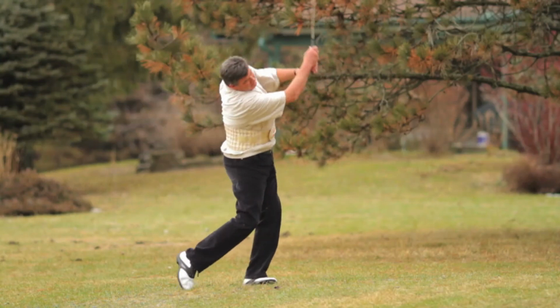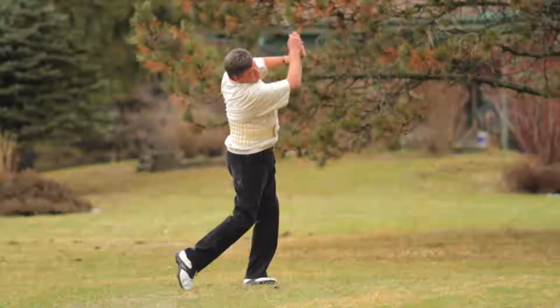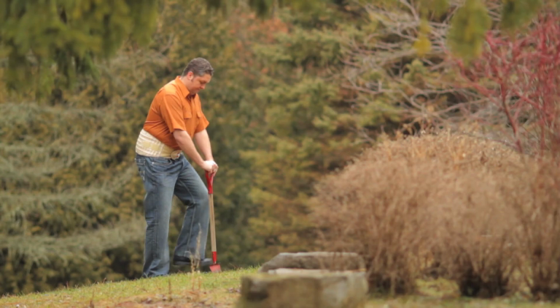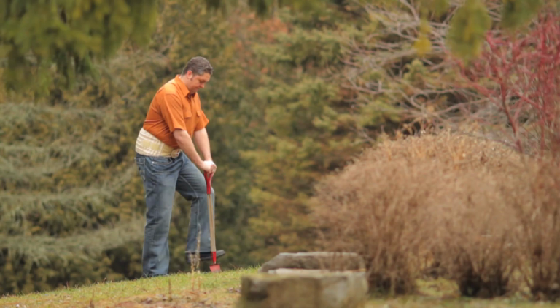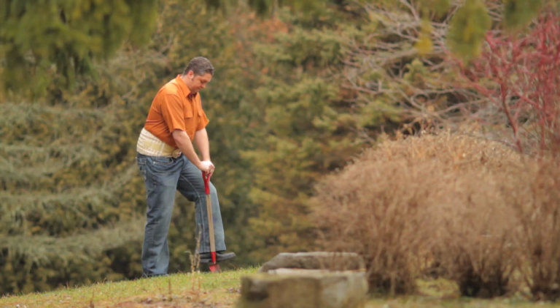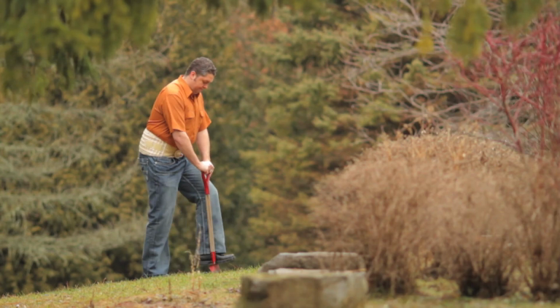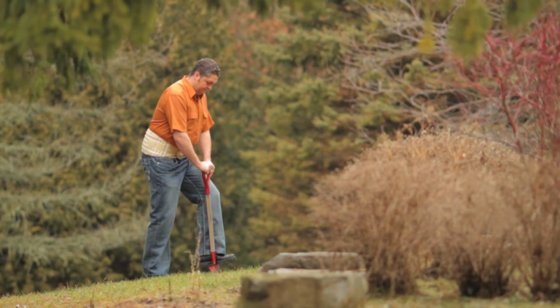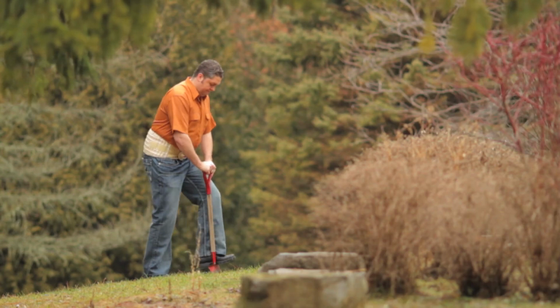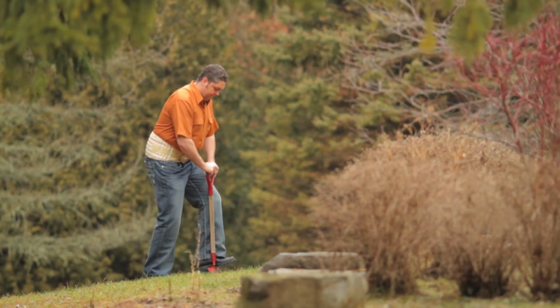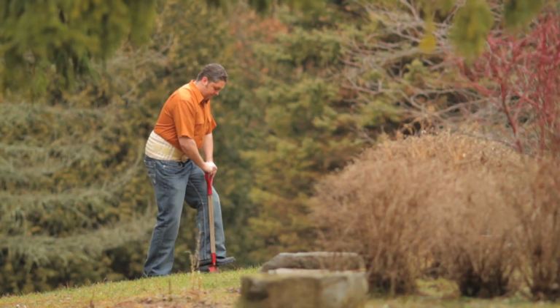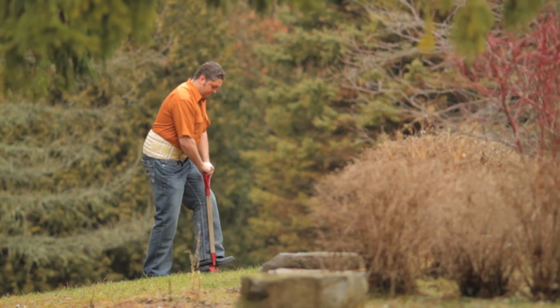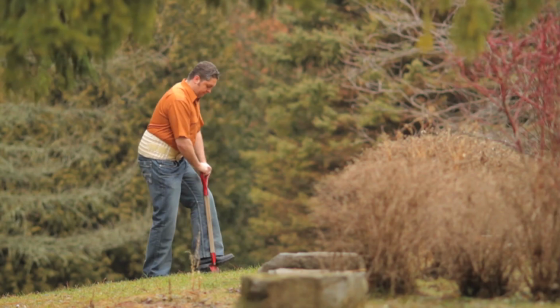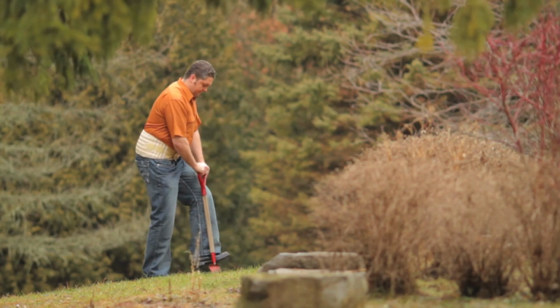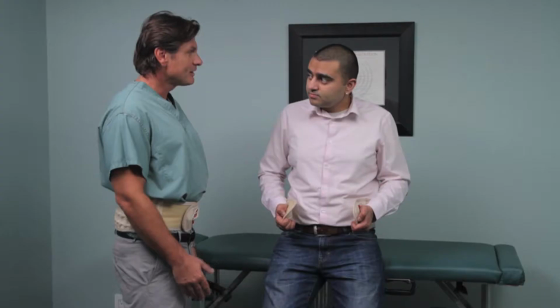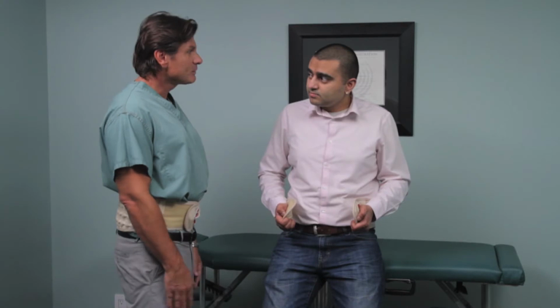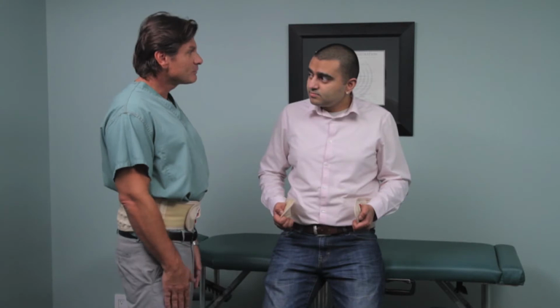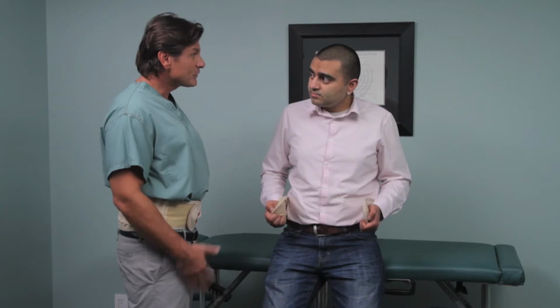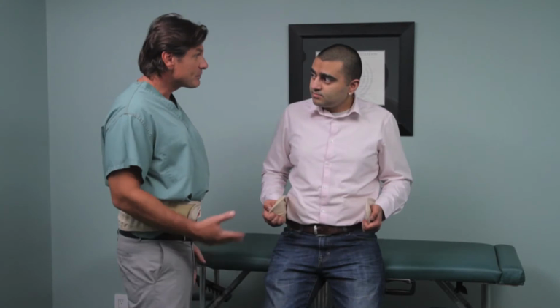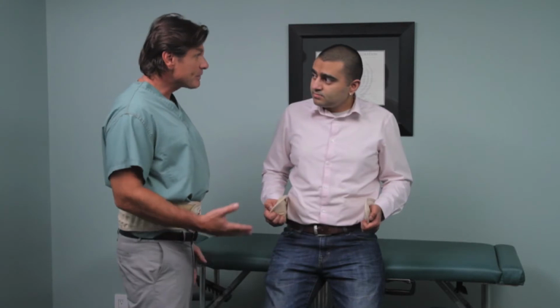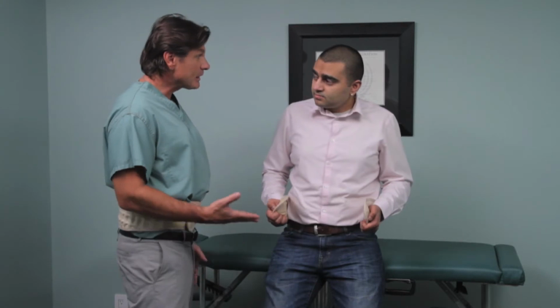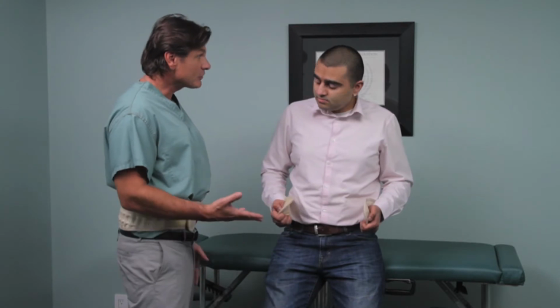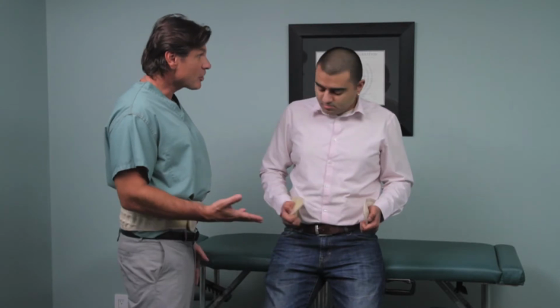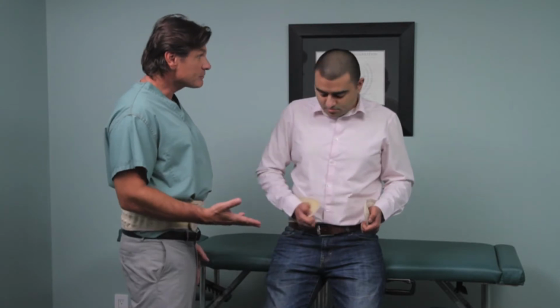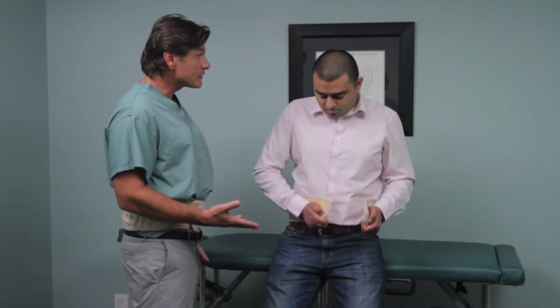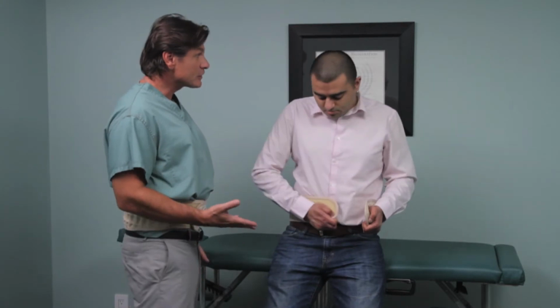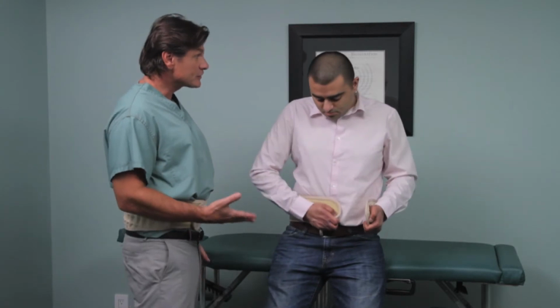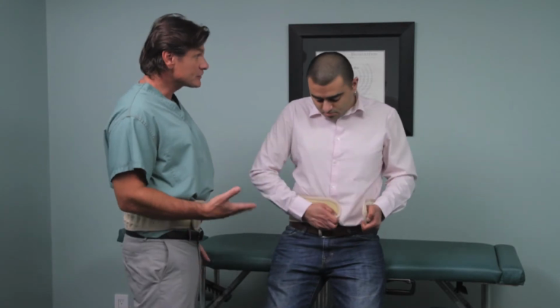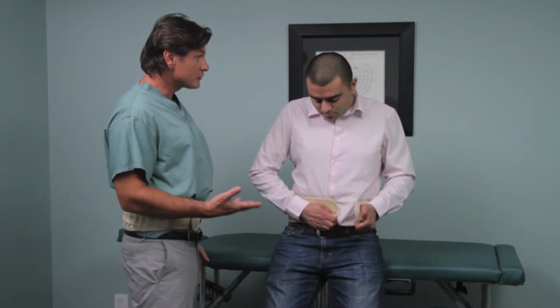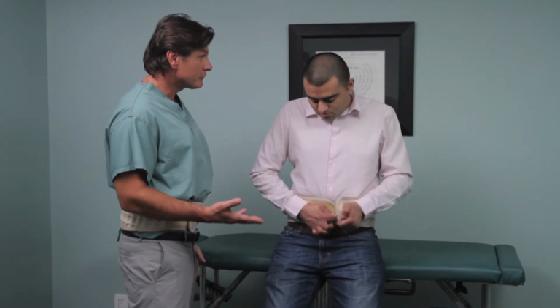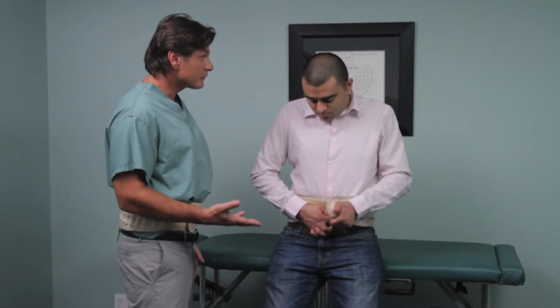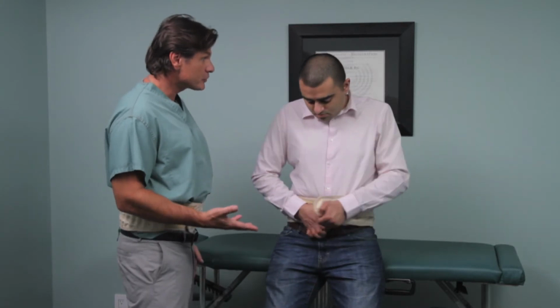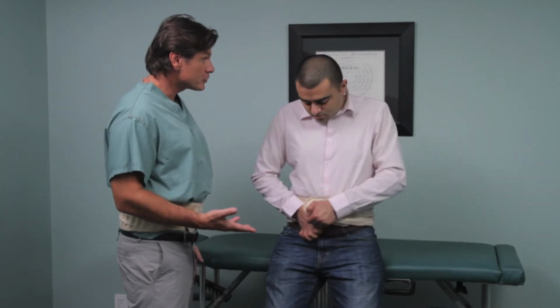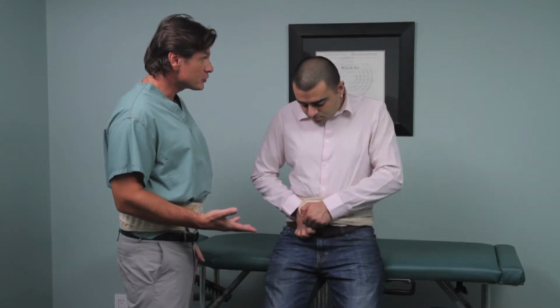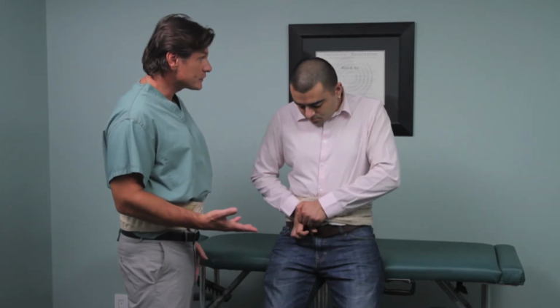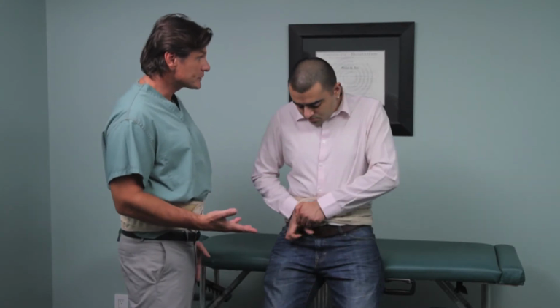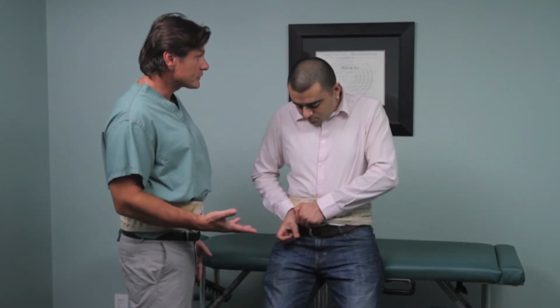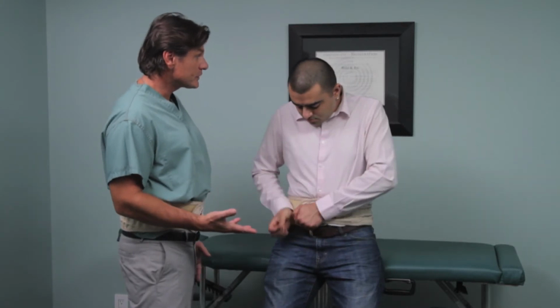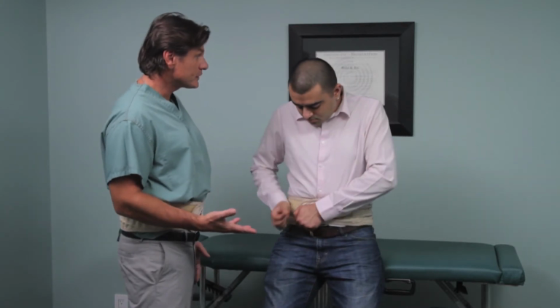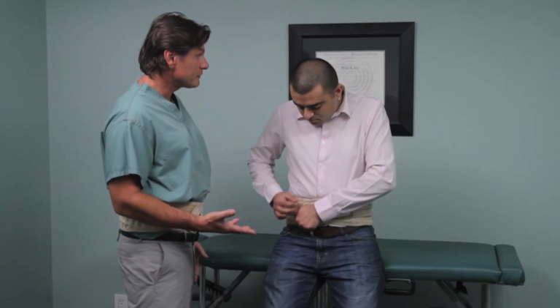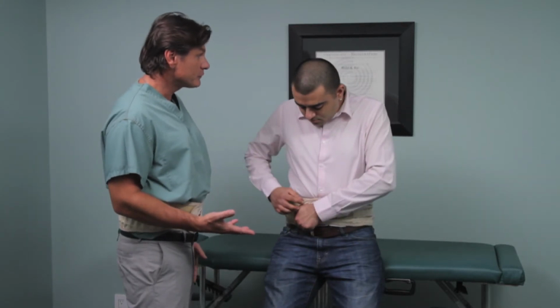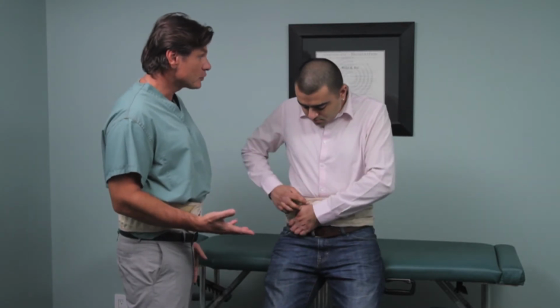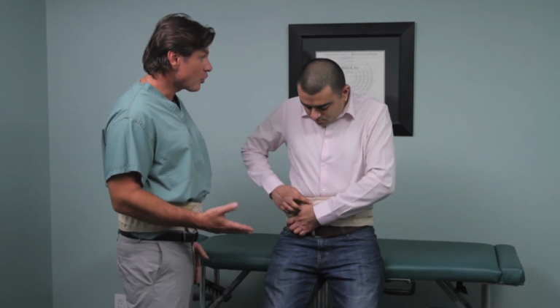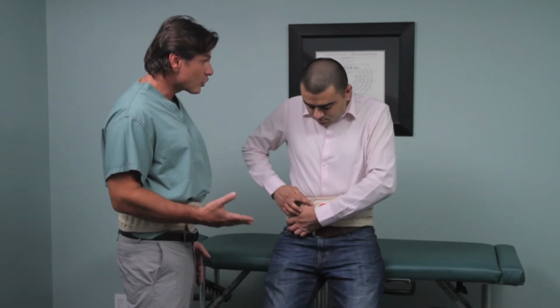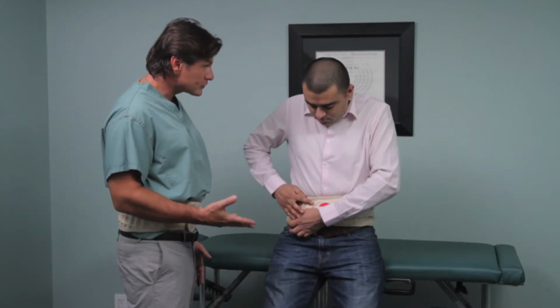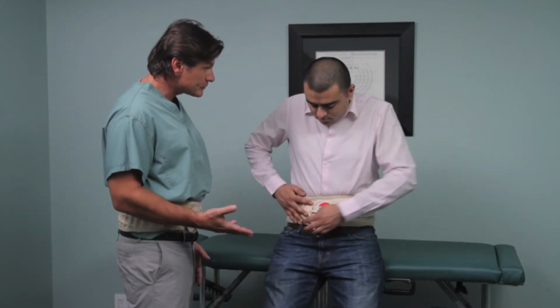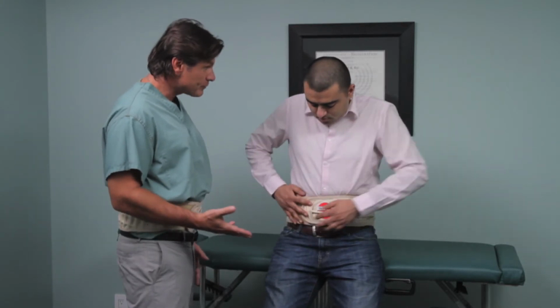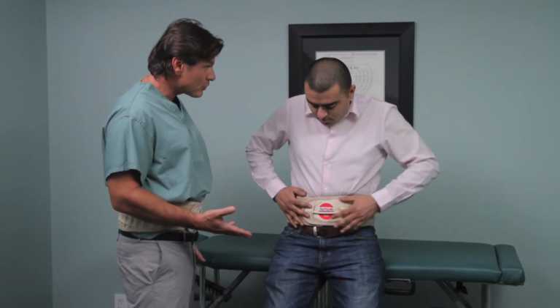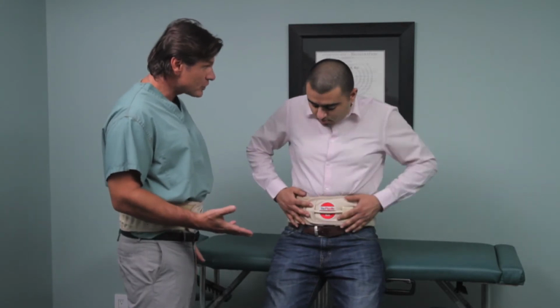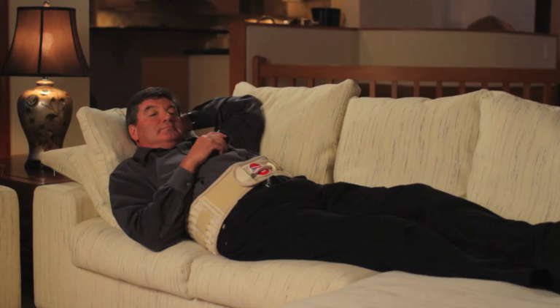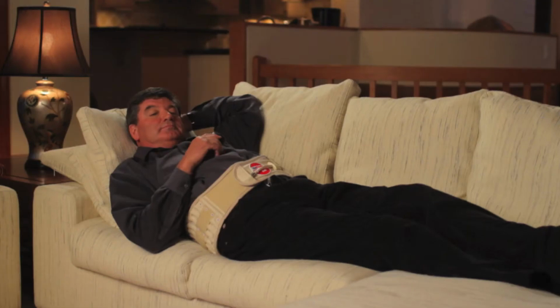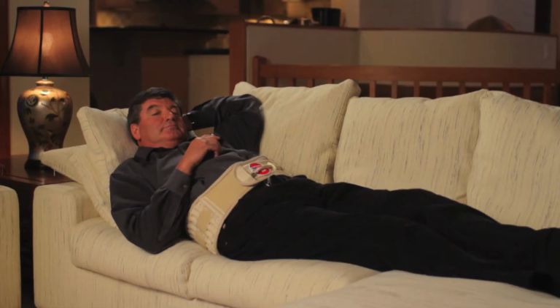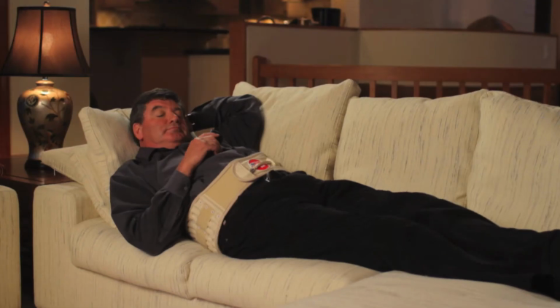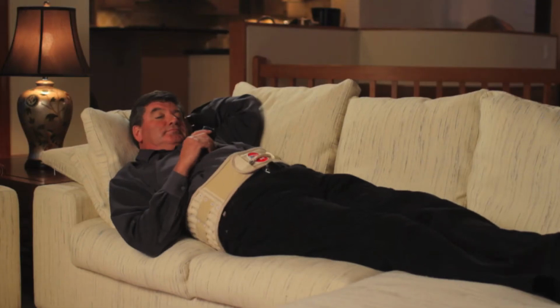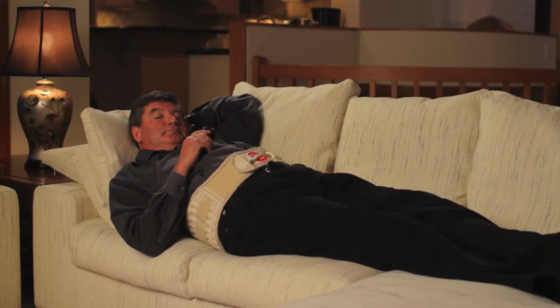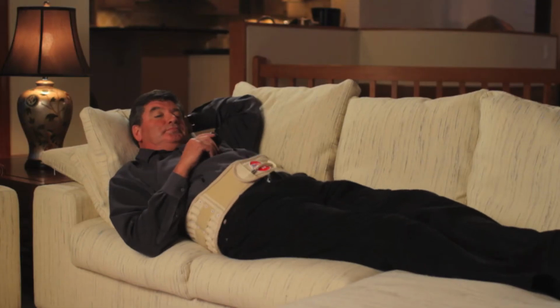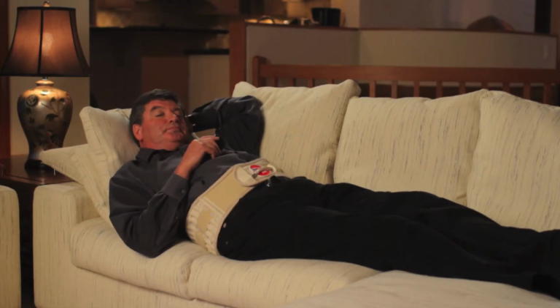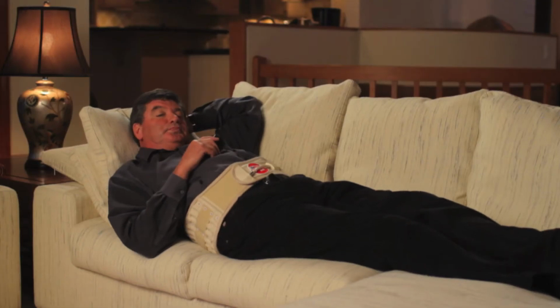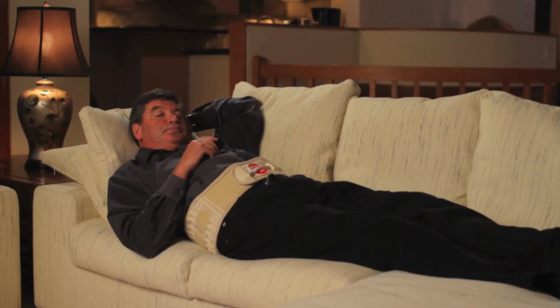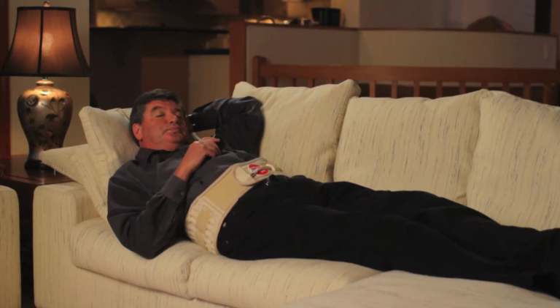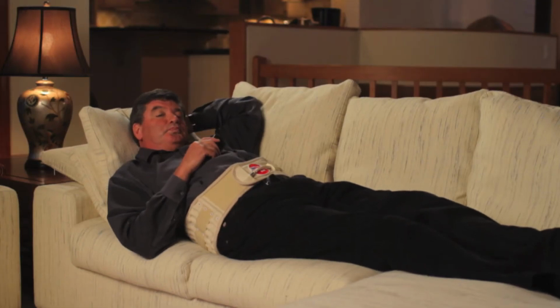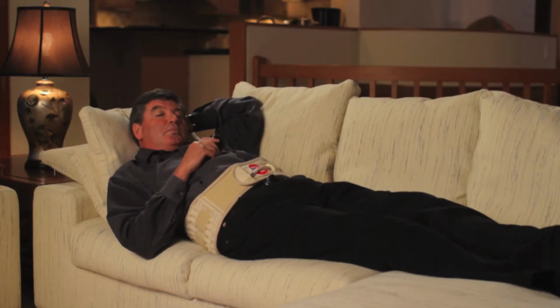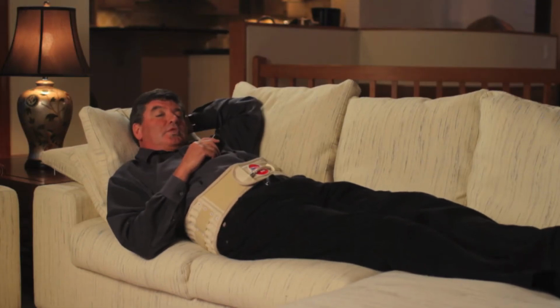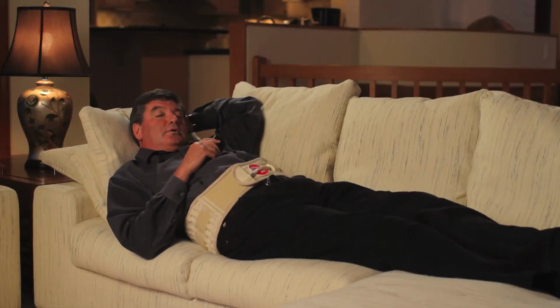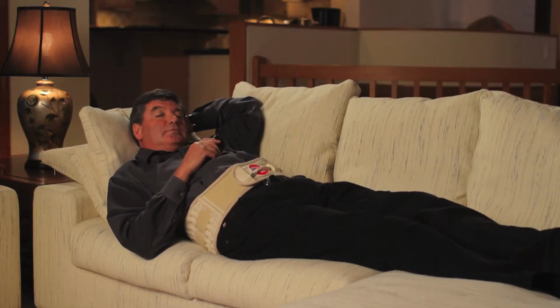You don't need anyone to help you put it on. It's comfortable, it's easy to wear and you can wear it standing, sitting or lying down.